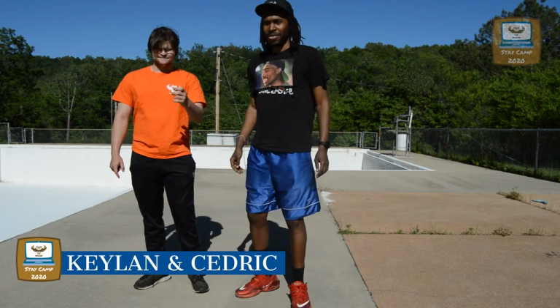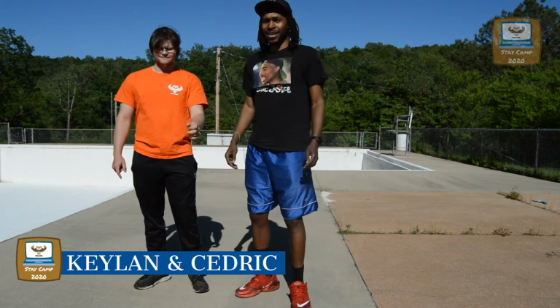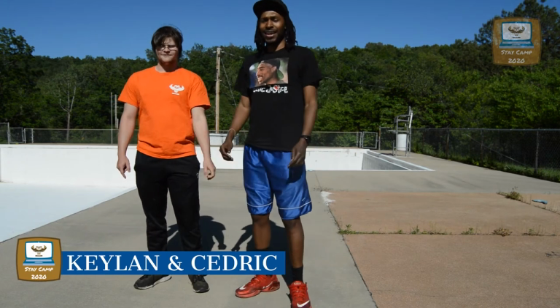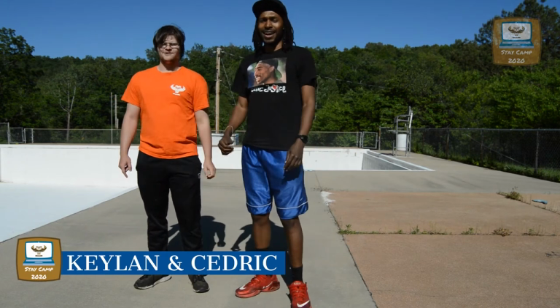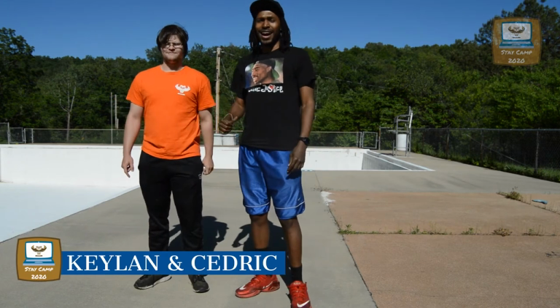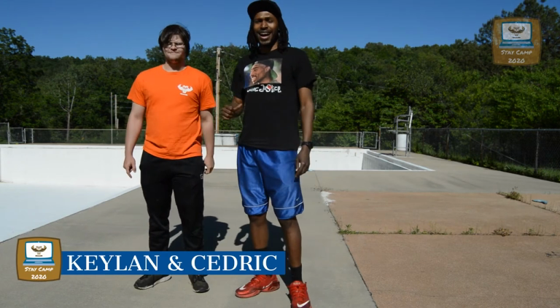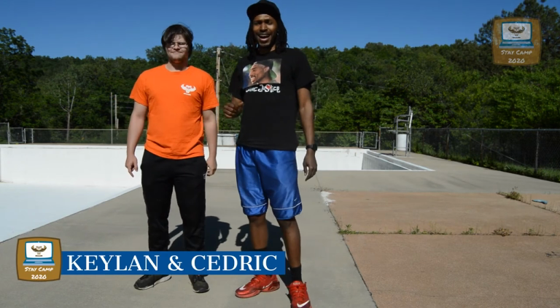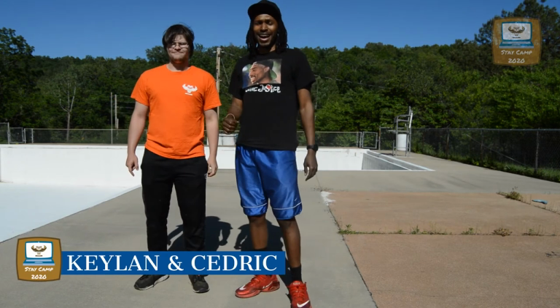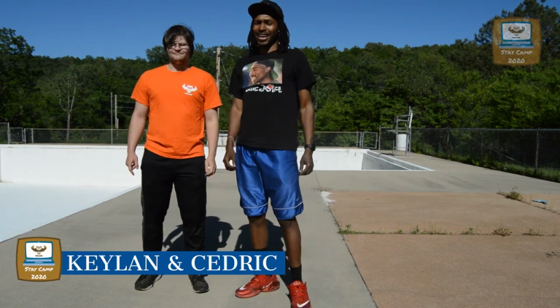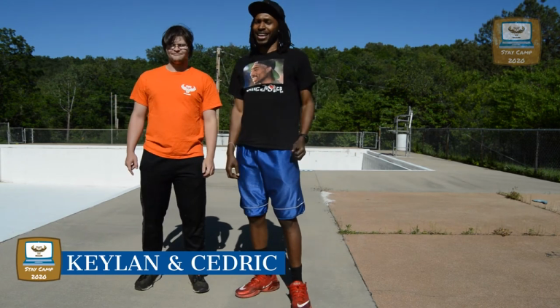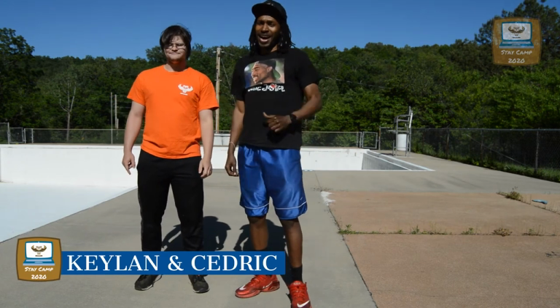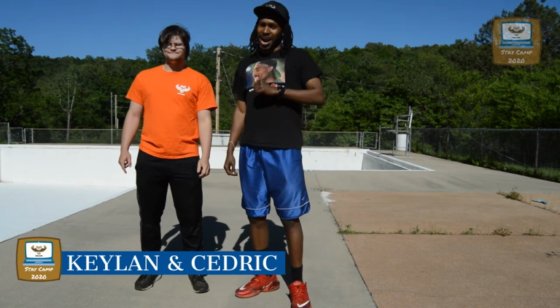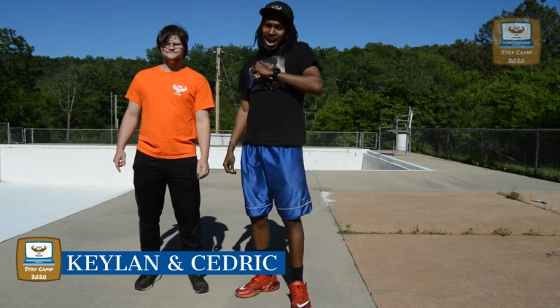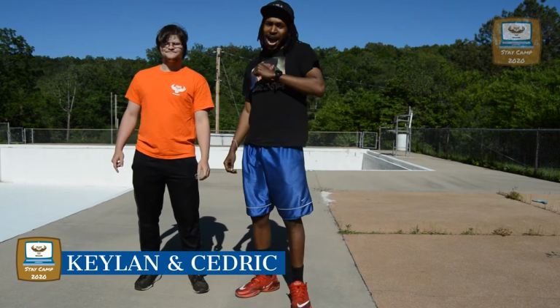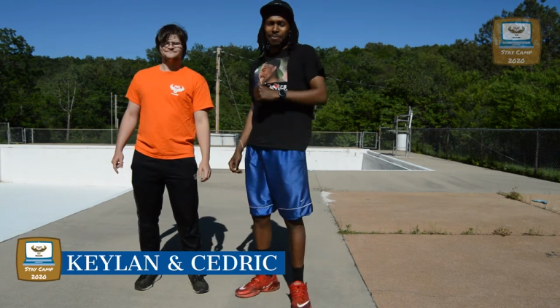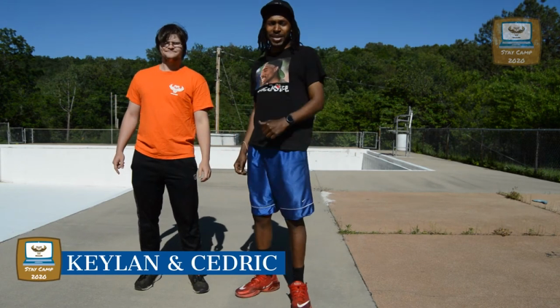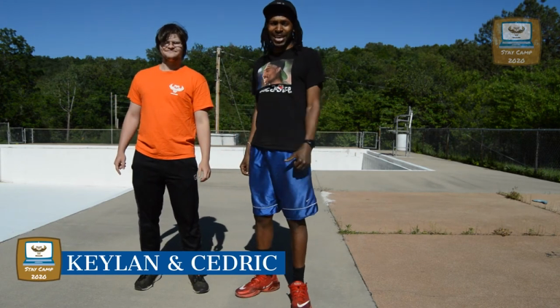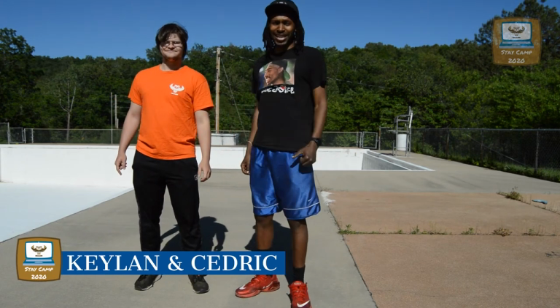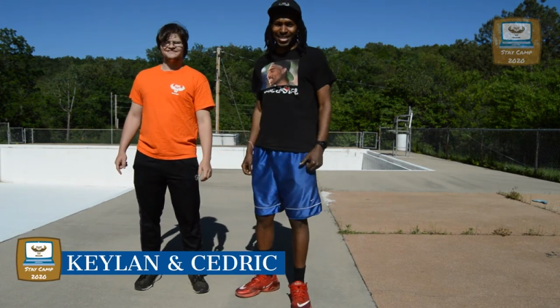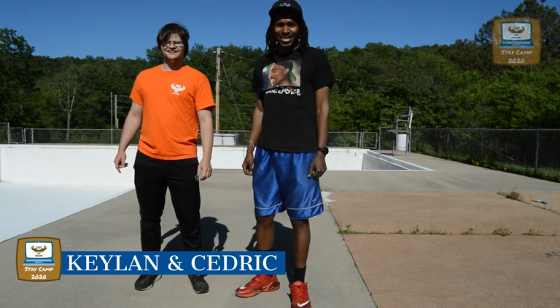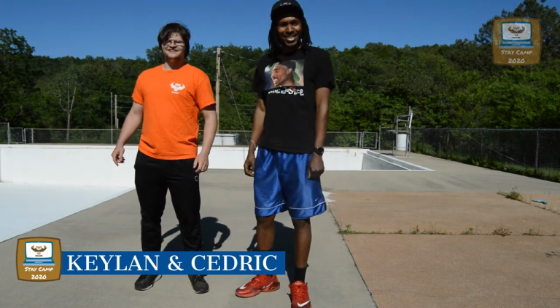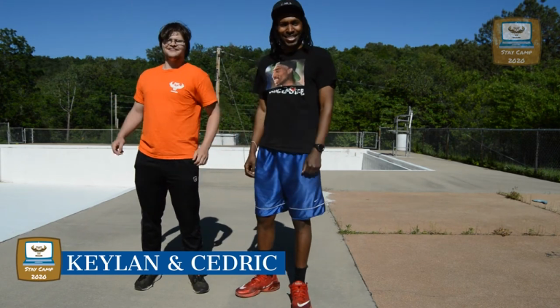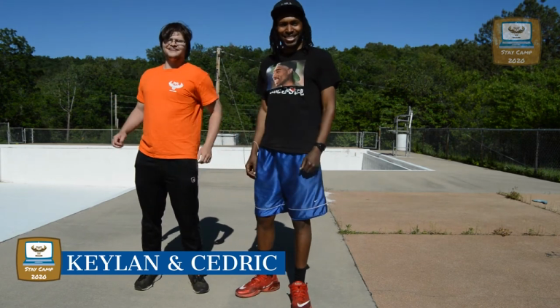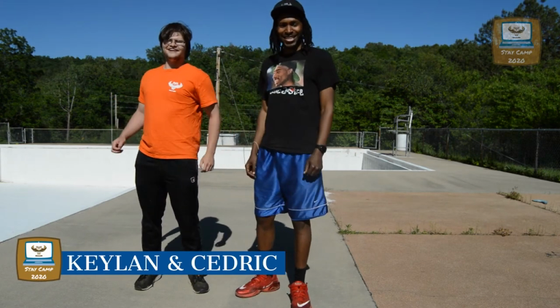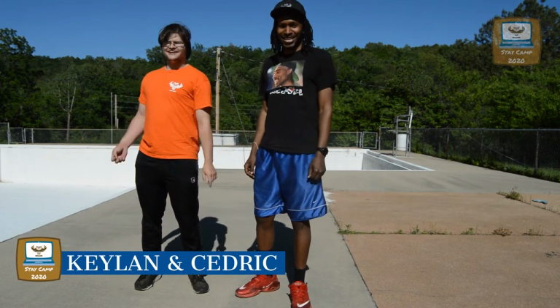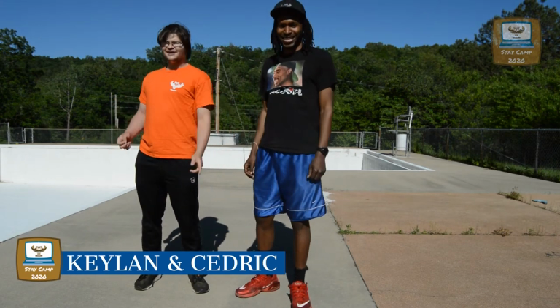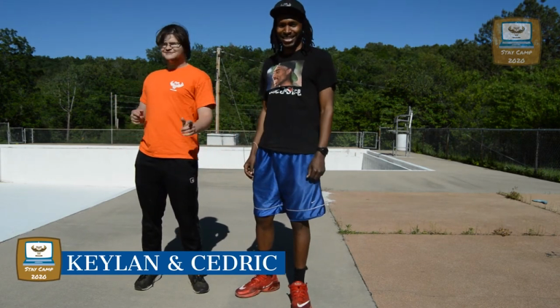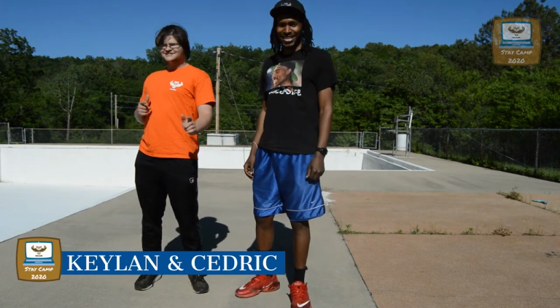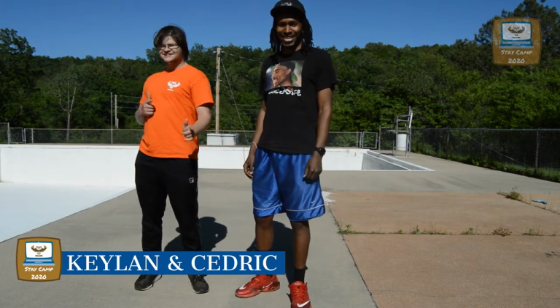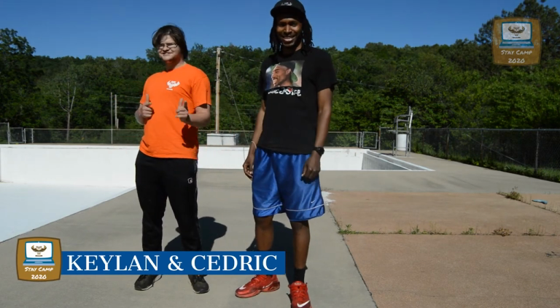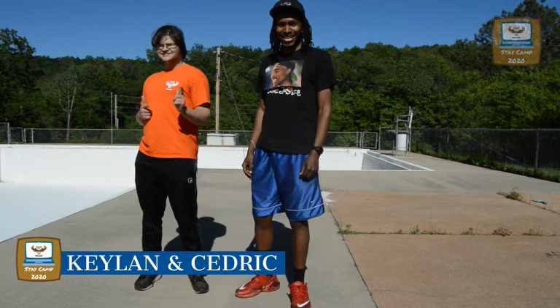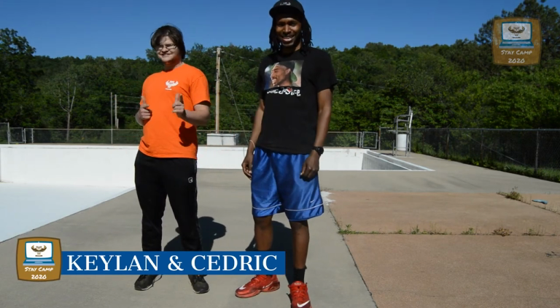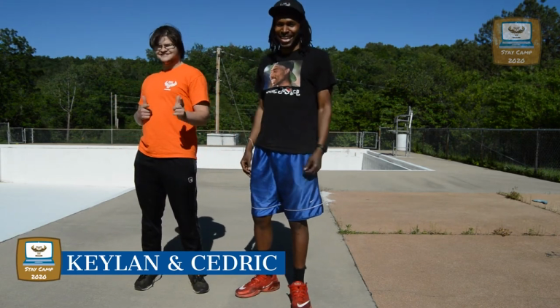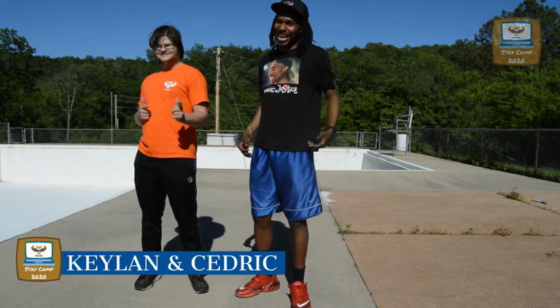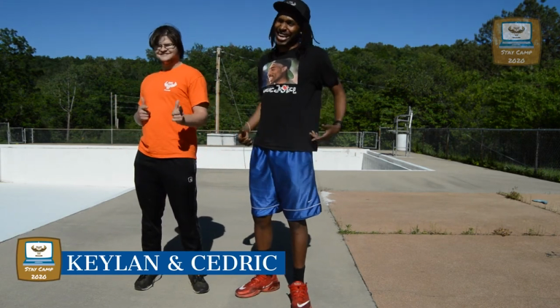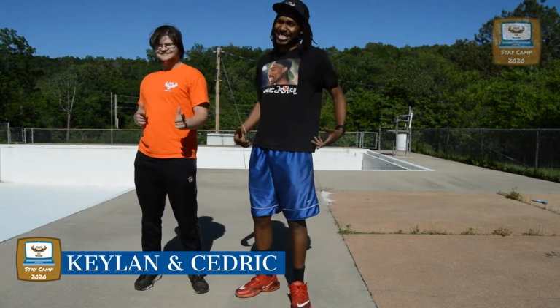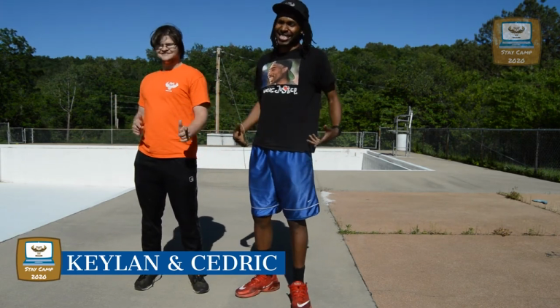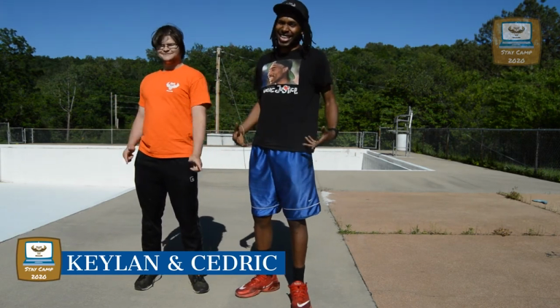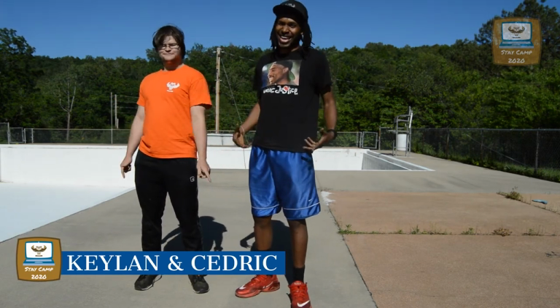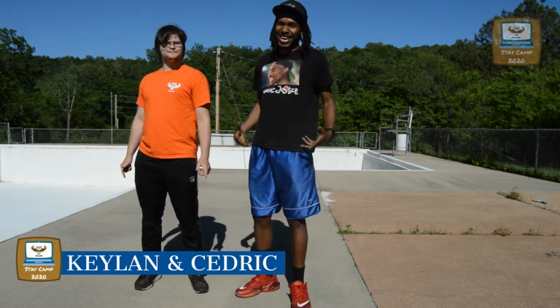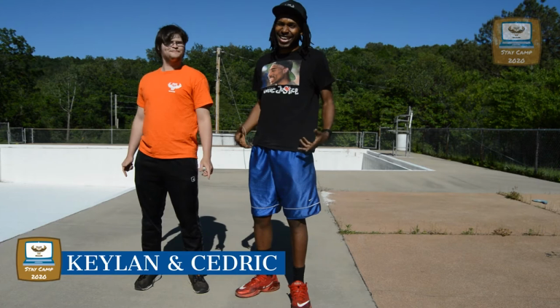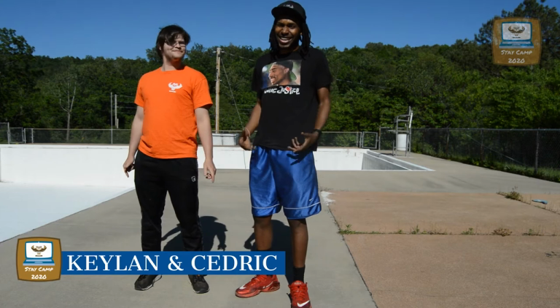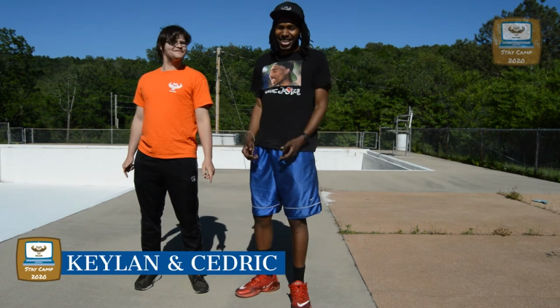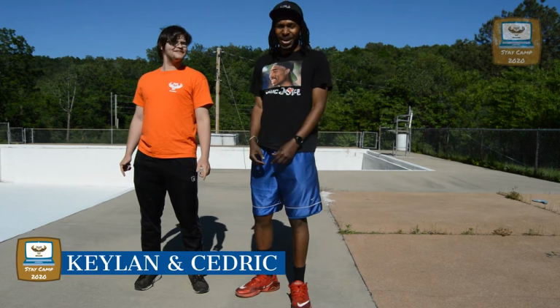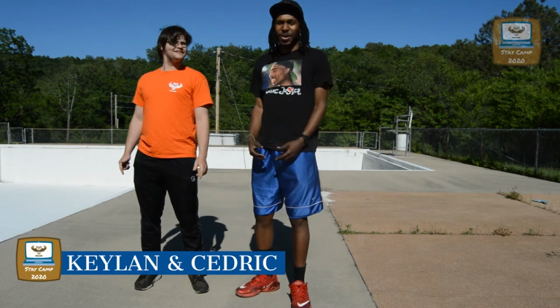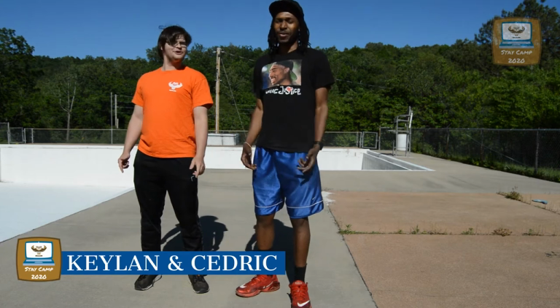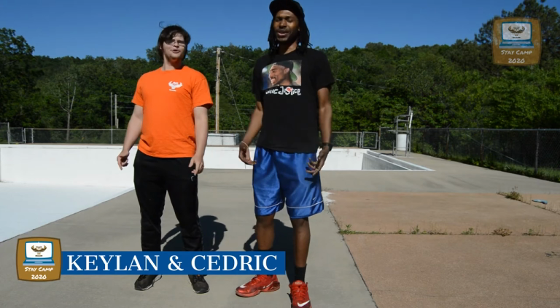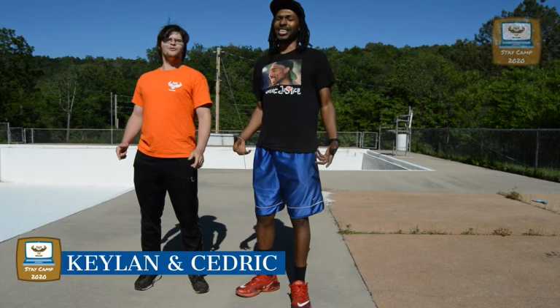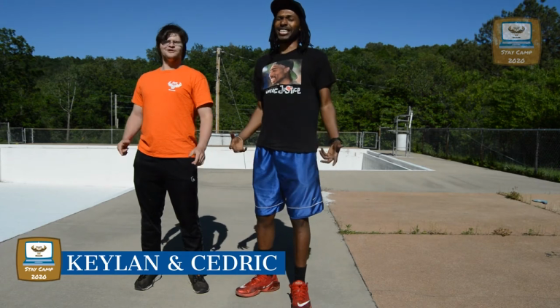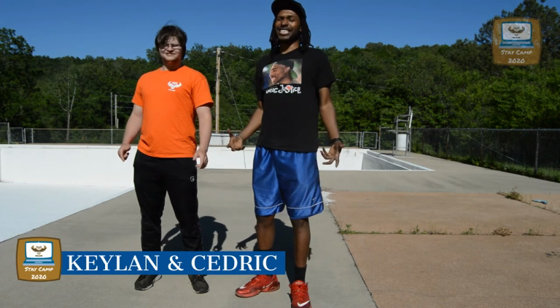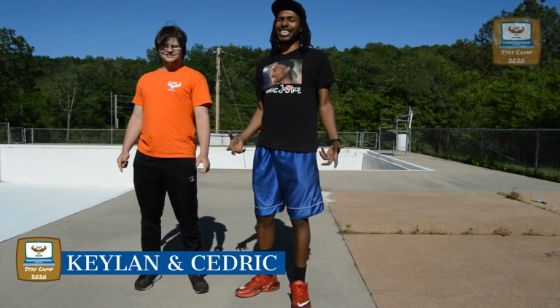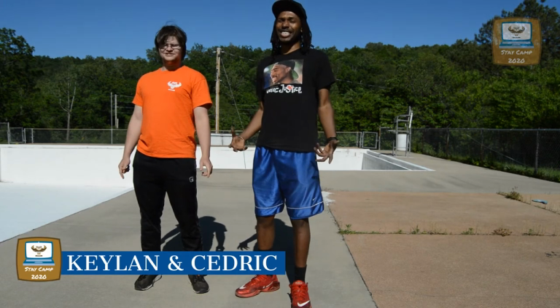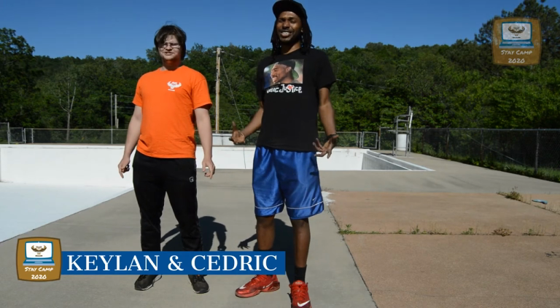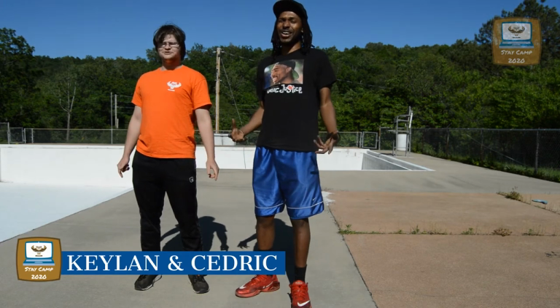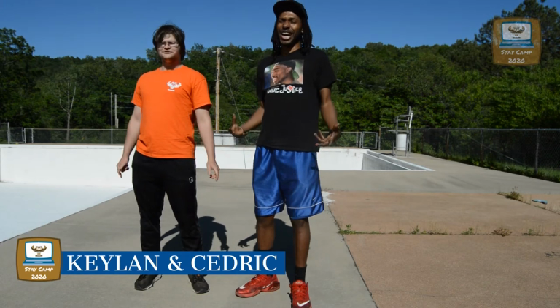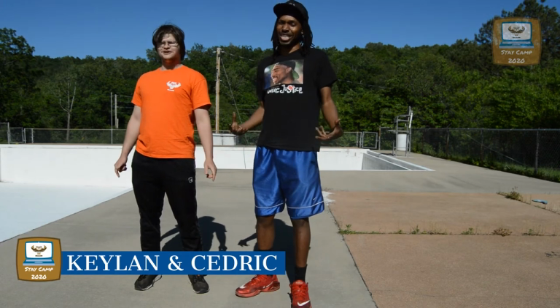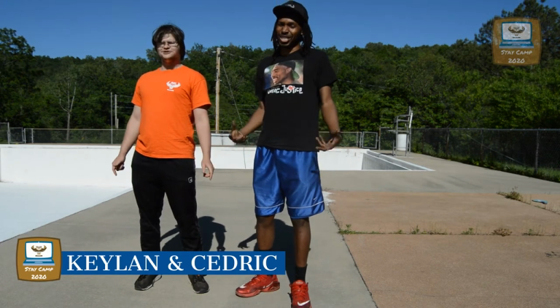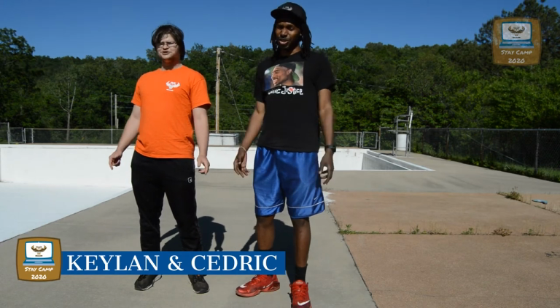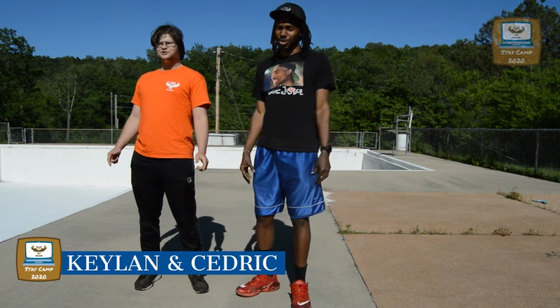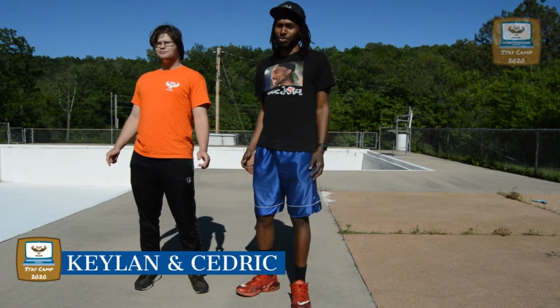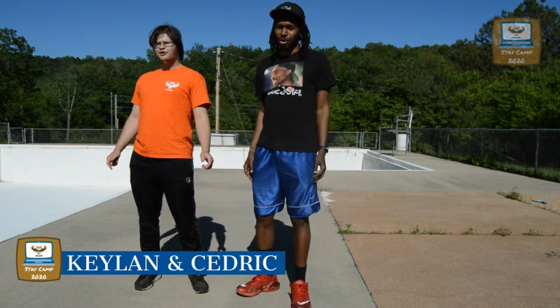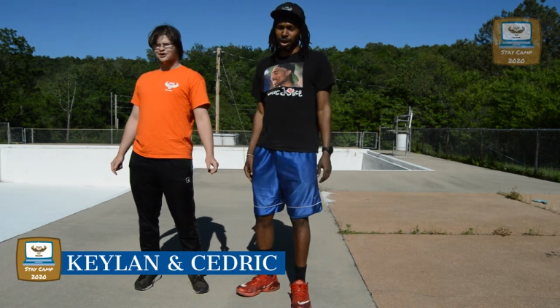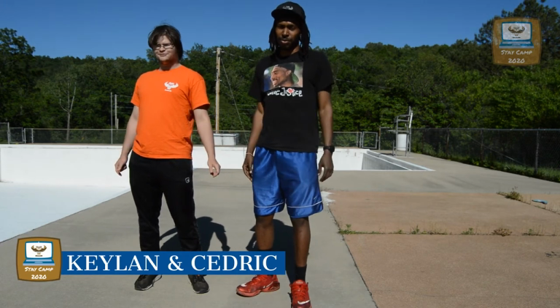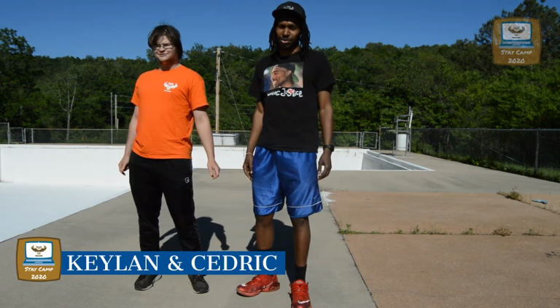Hi! I'm Keelan. And I'm Cedric. And today, we're going to teach you how to shoot marbles.